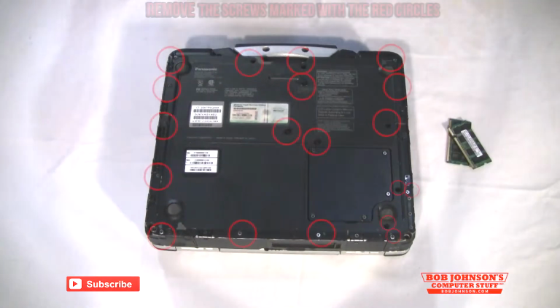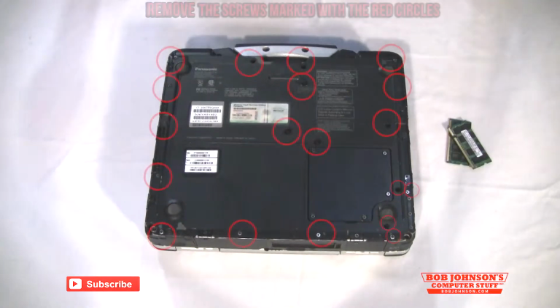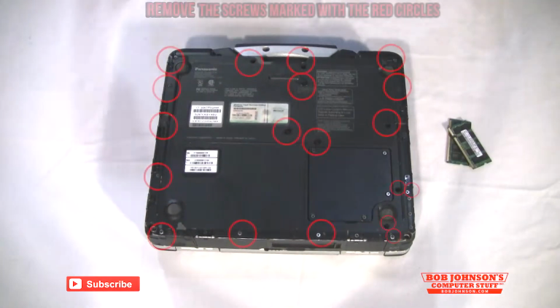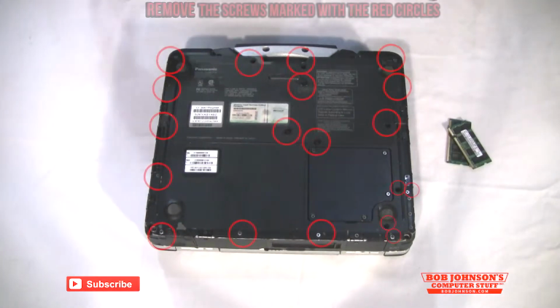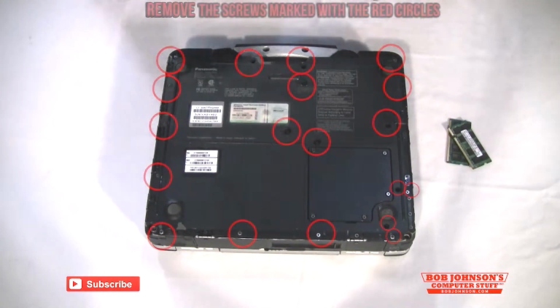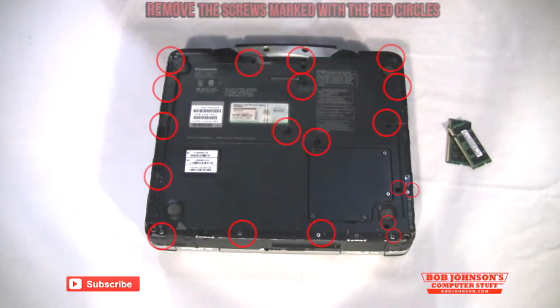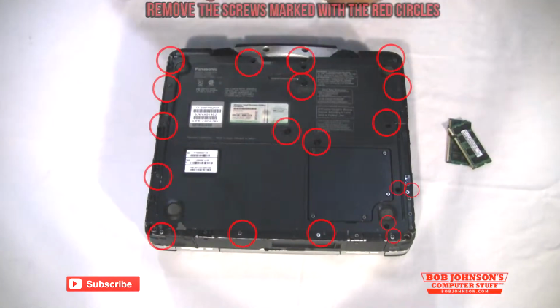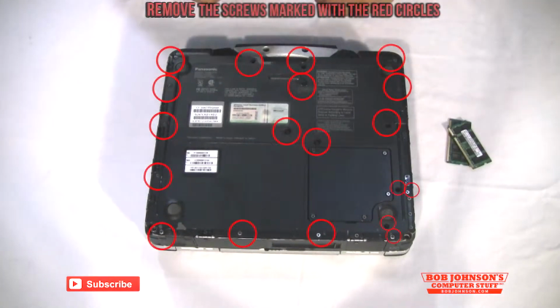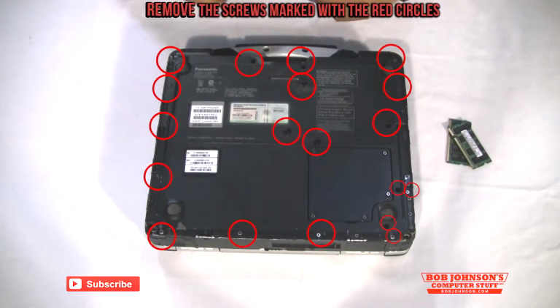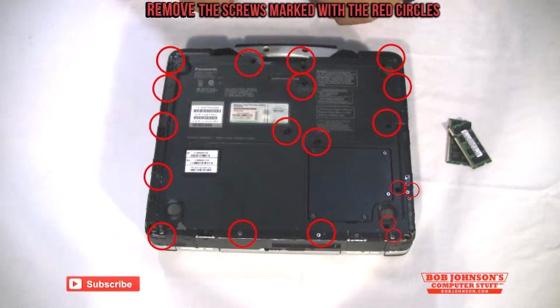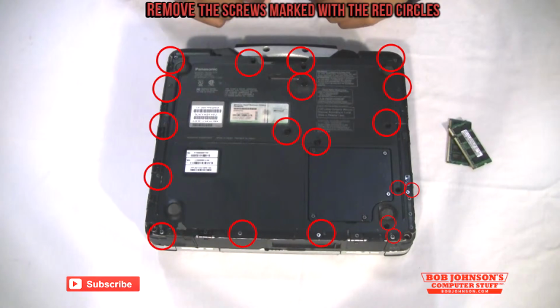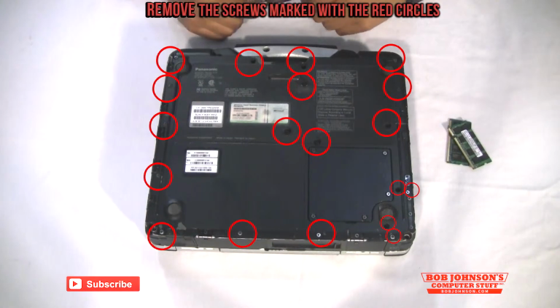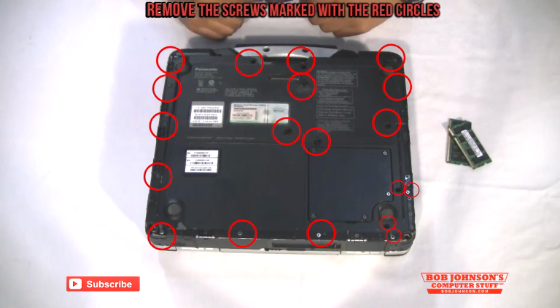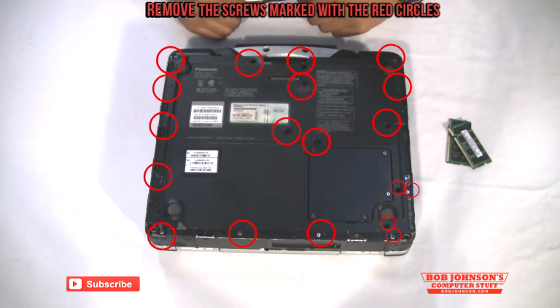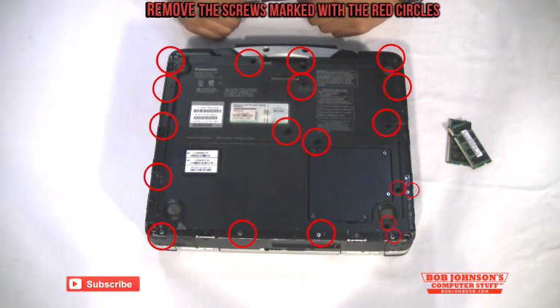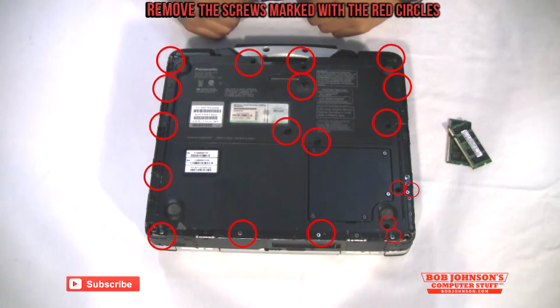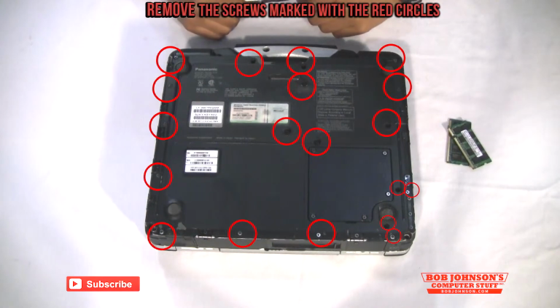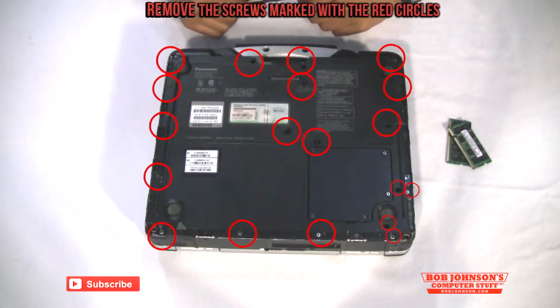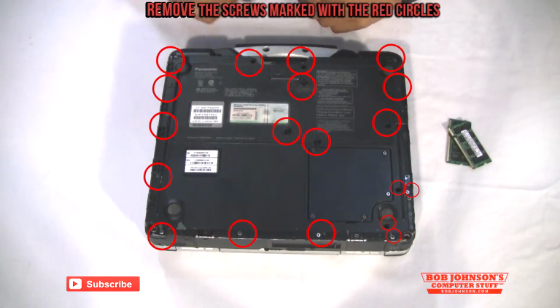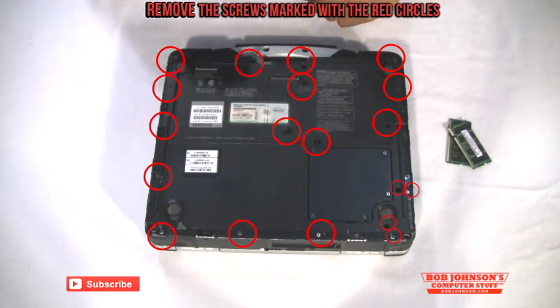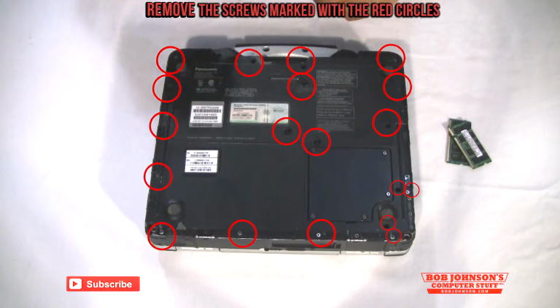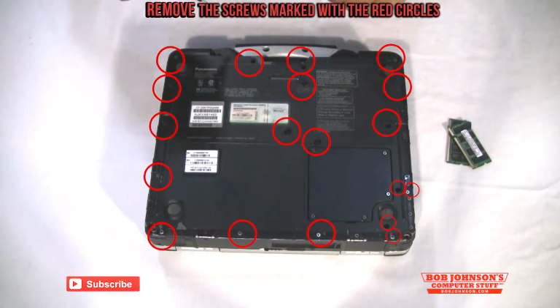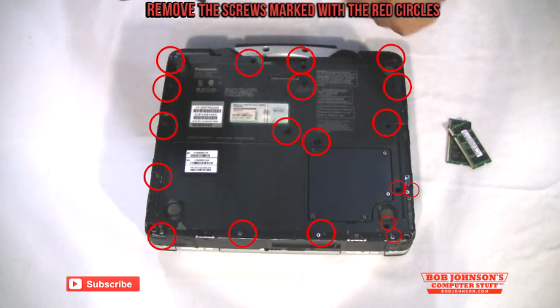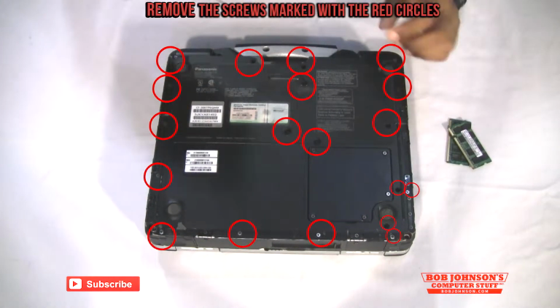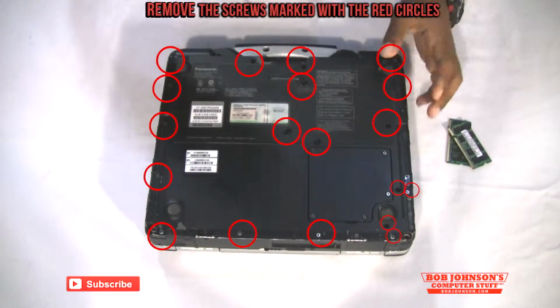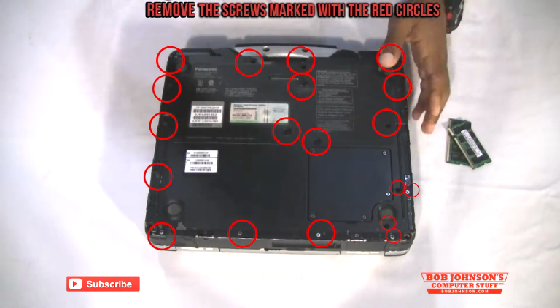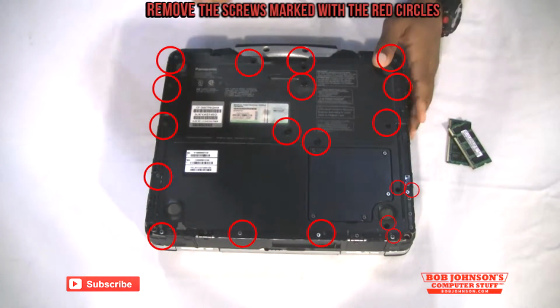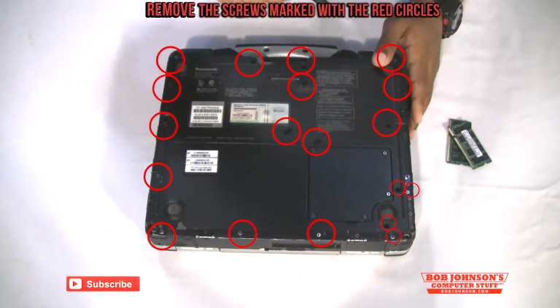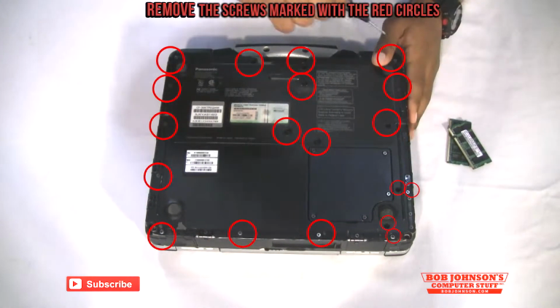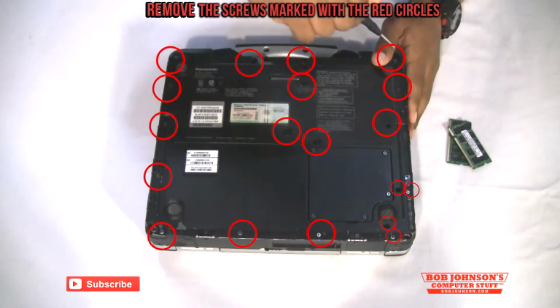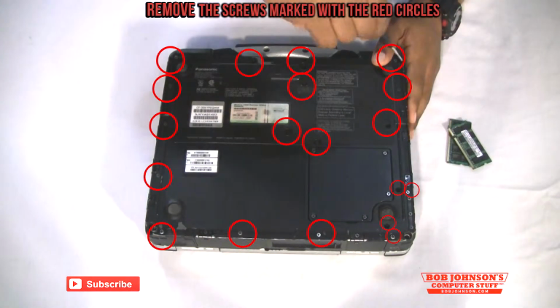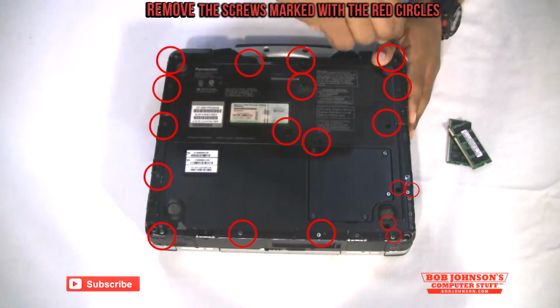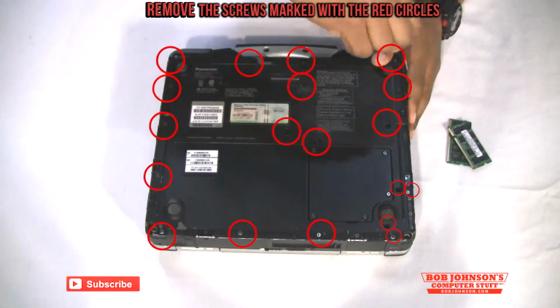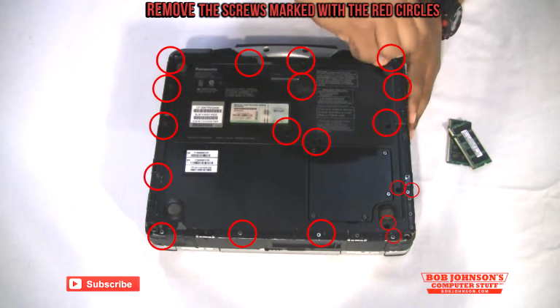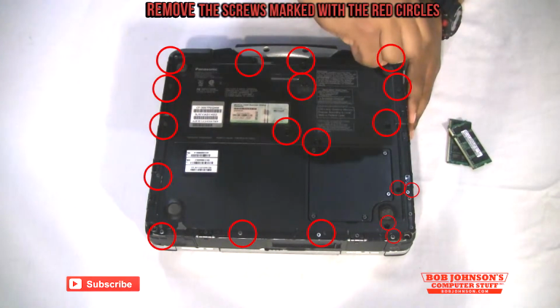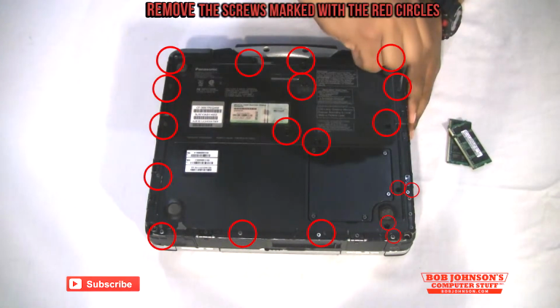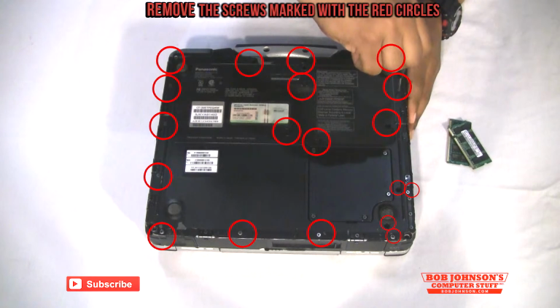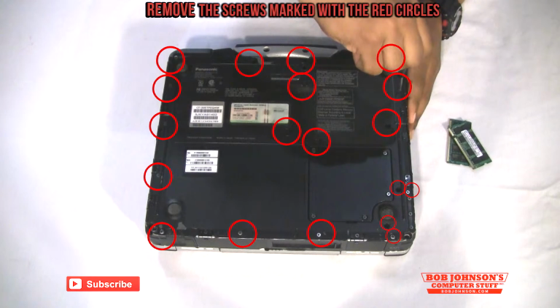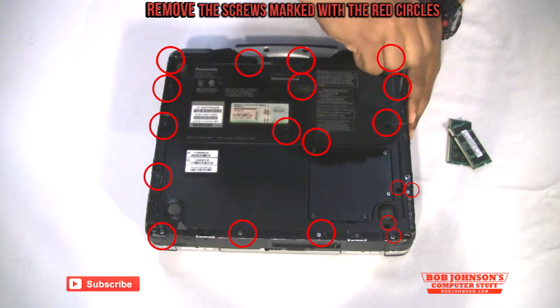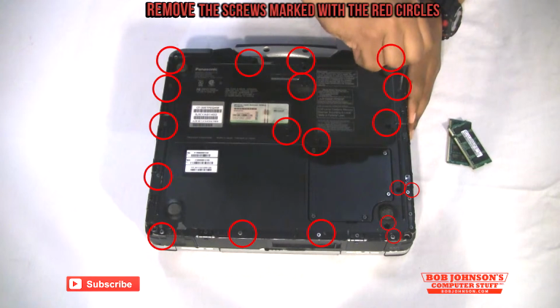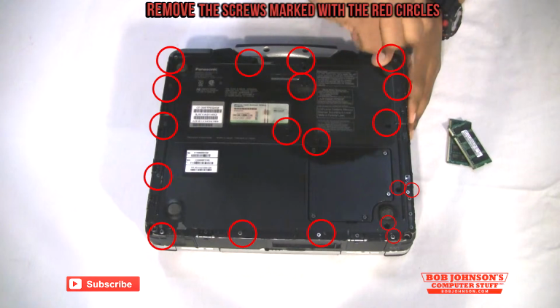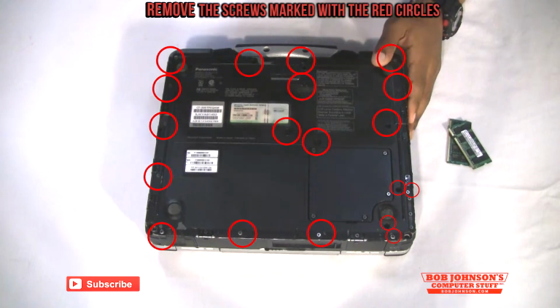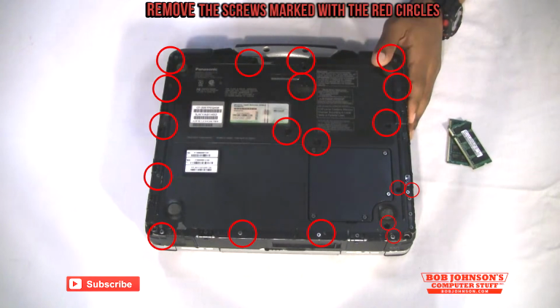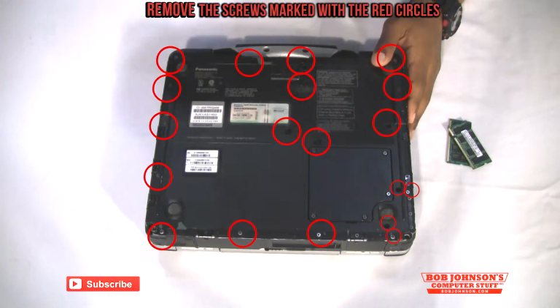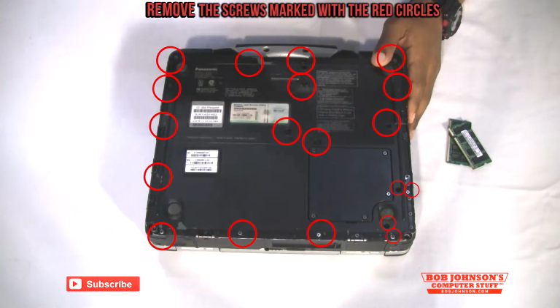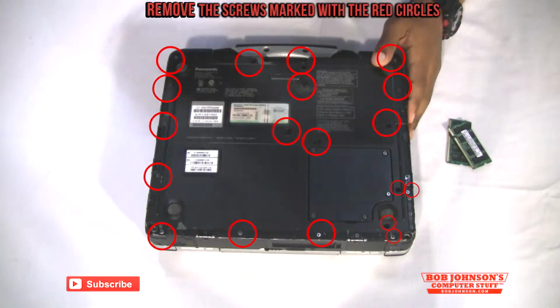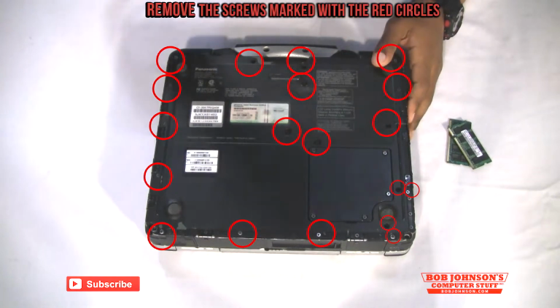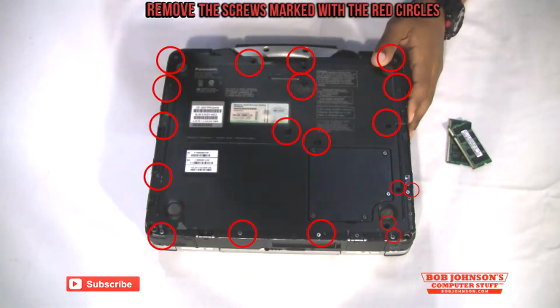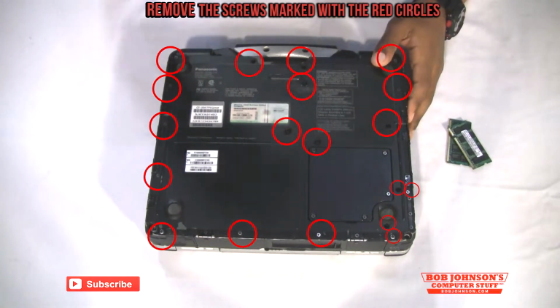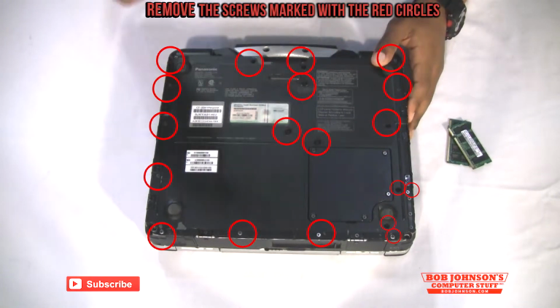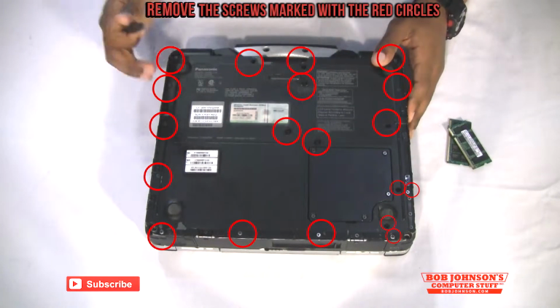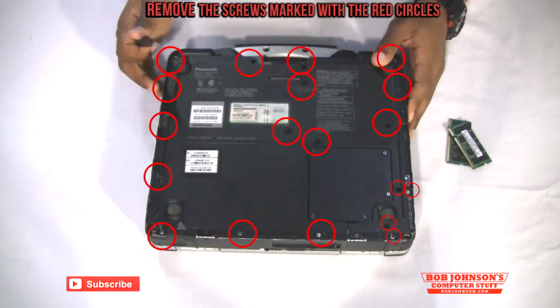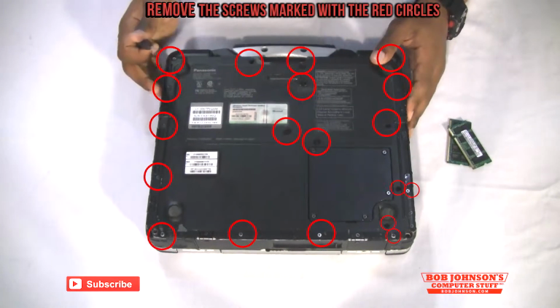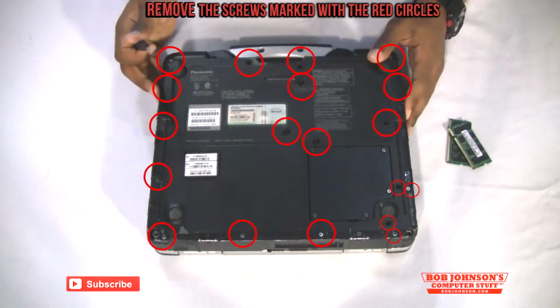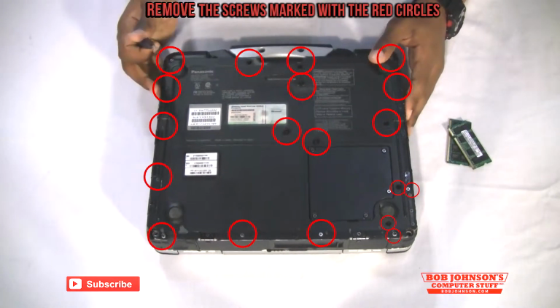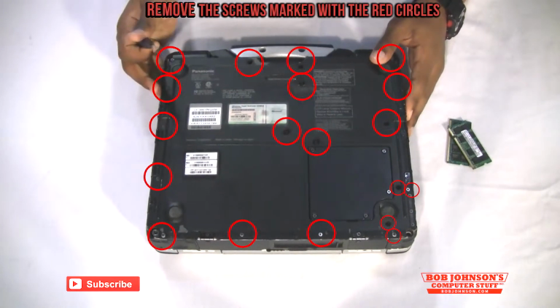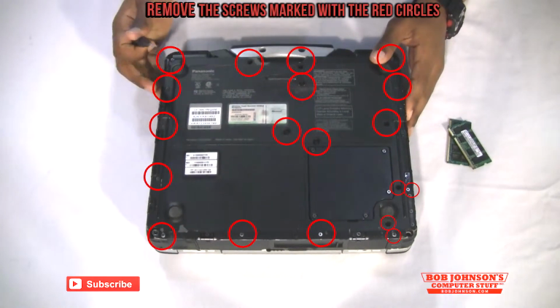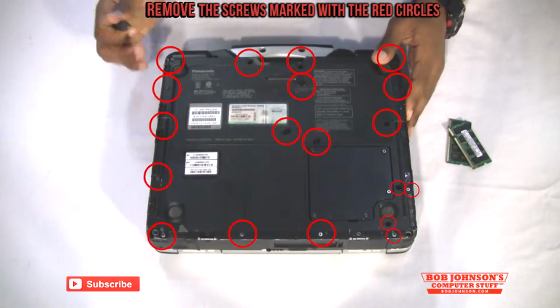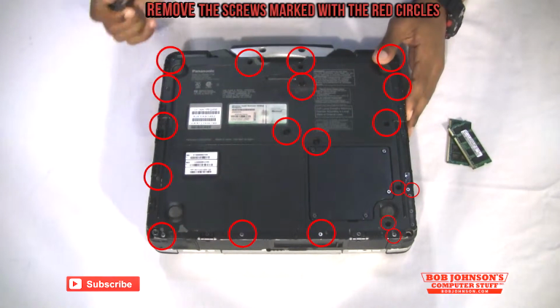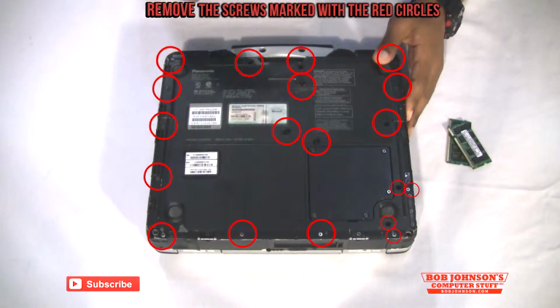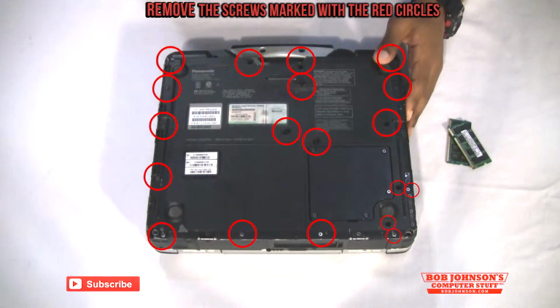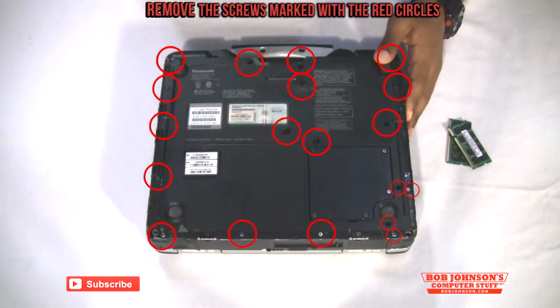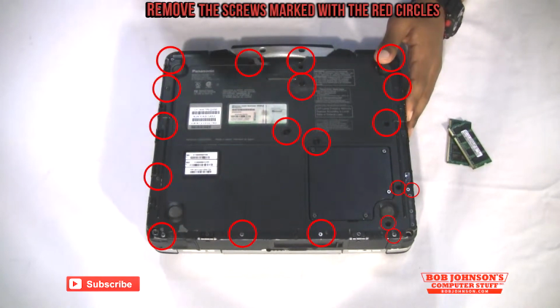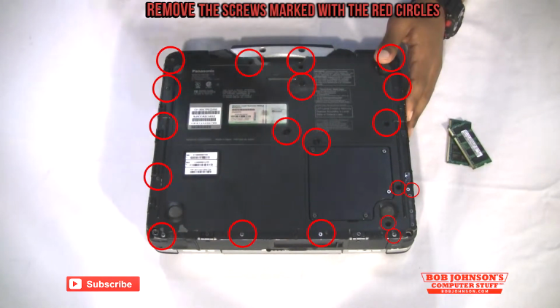First what we're going to do is we're going to remove the back plate. We're going to start by removing the outer screws. I'll mark them with red circles.